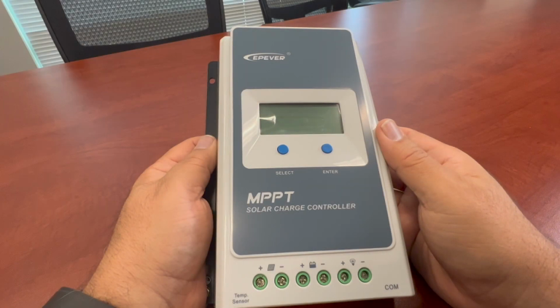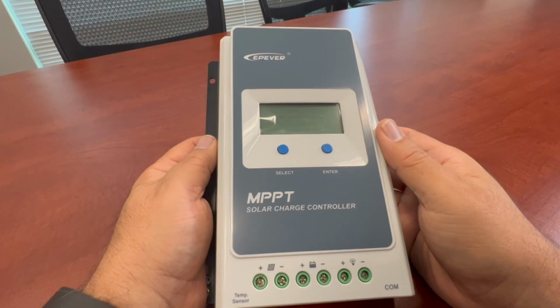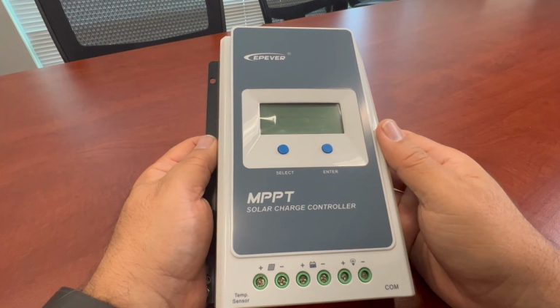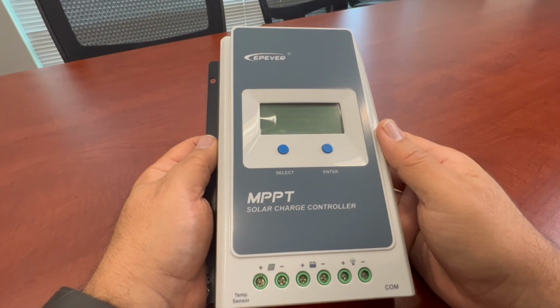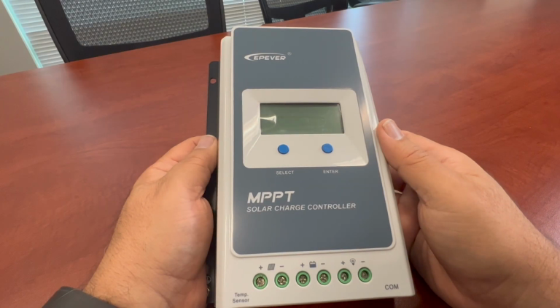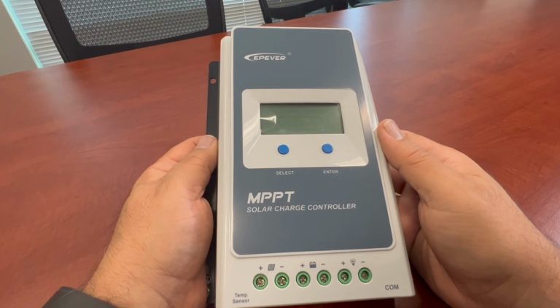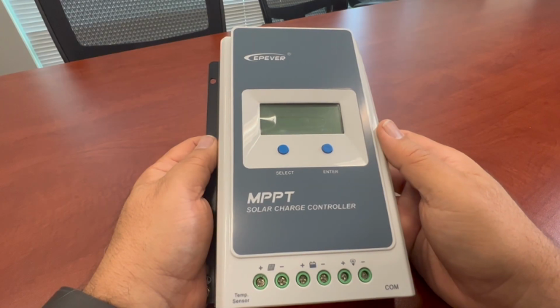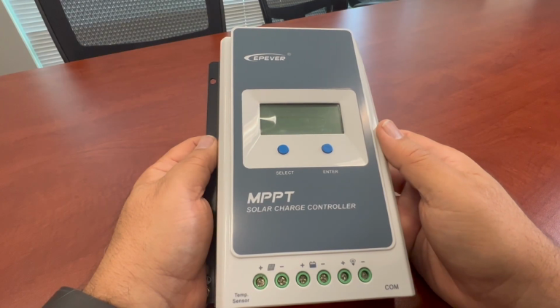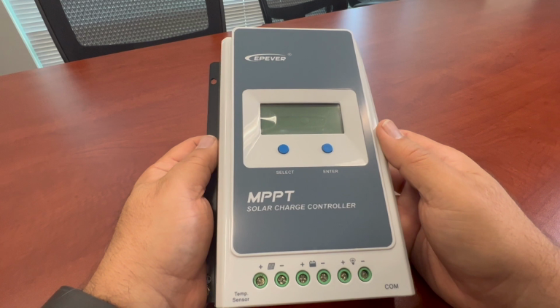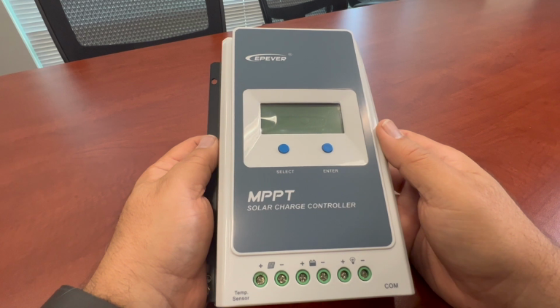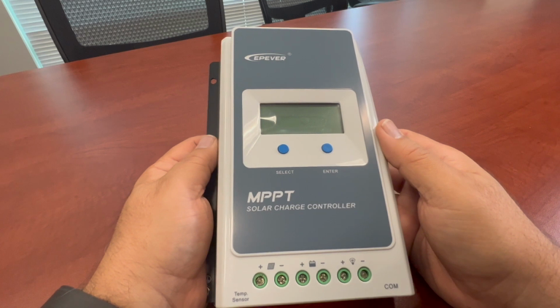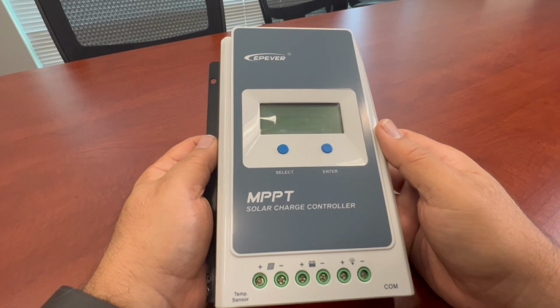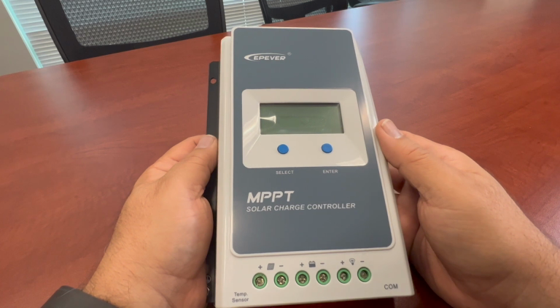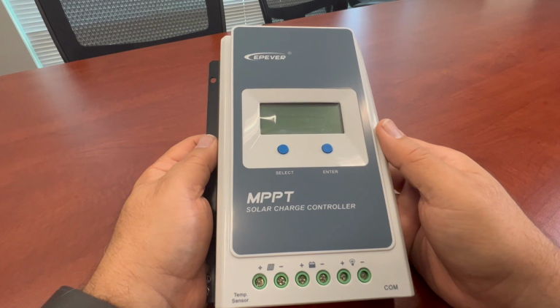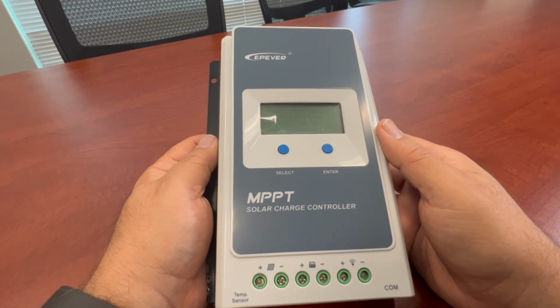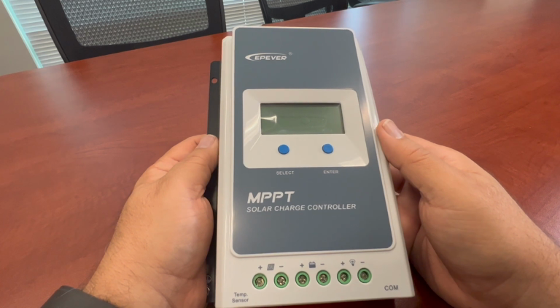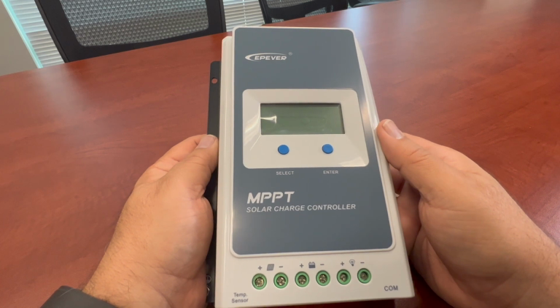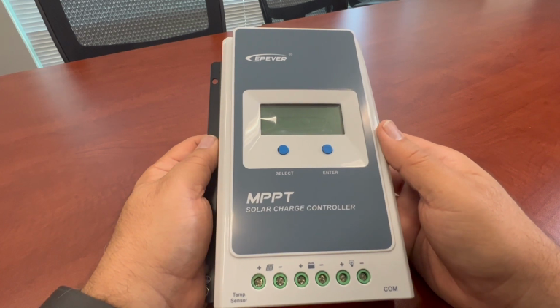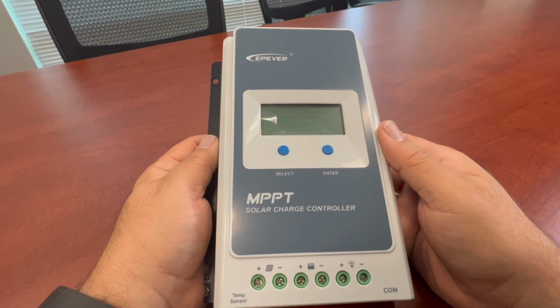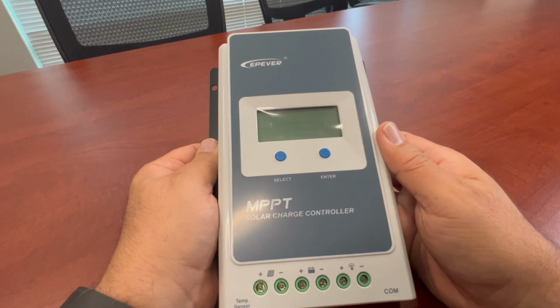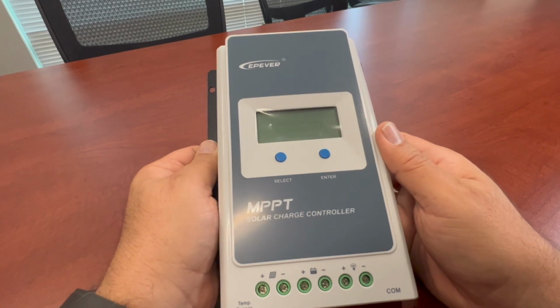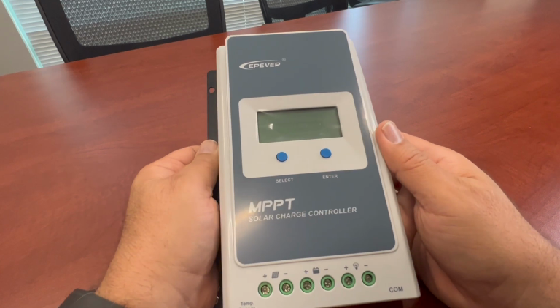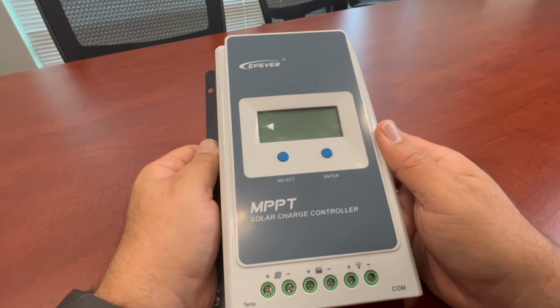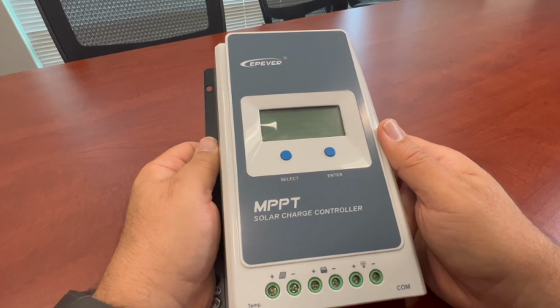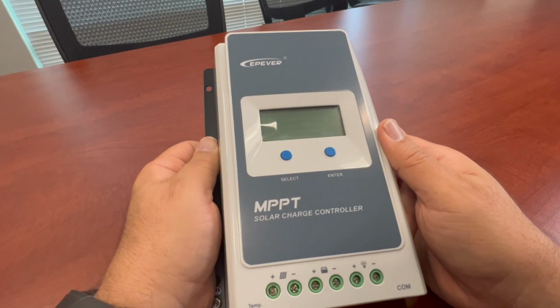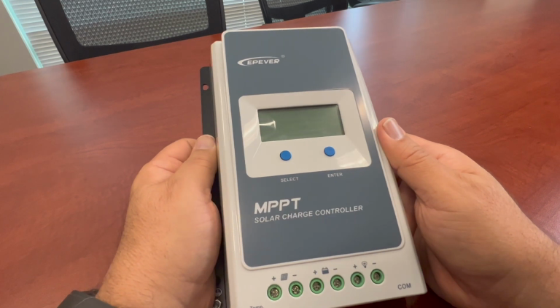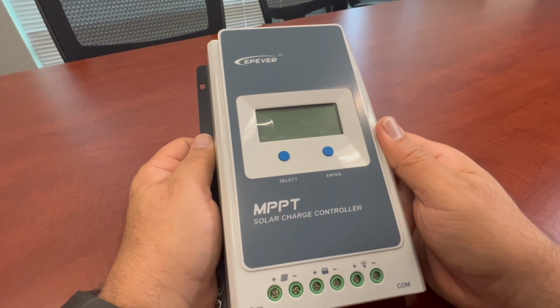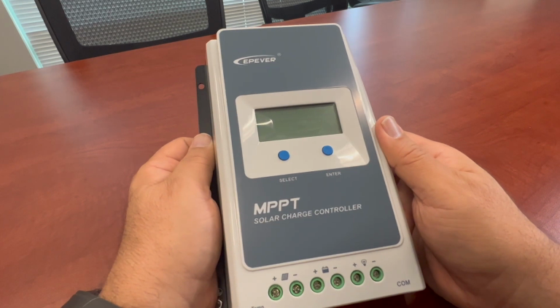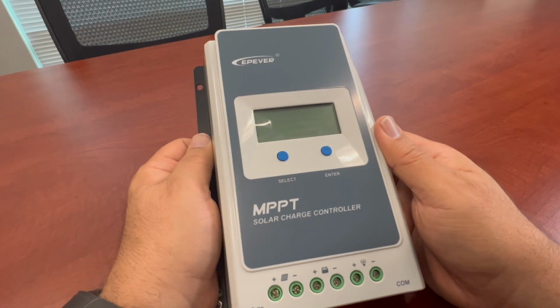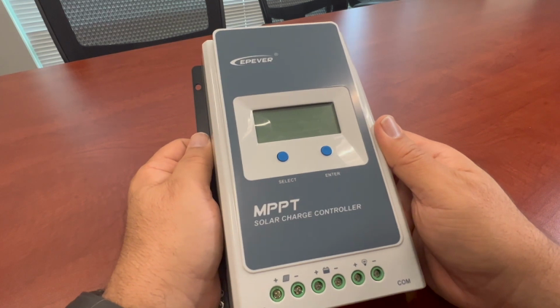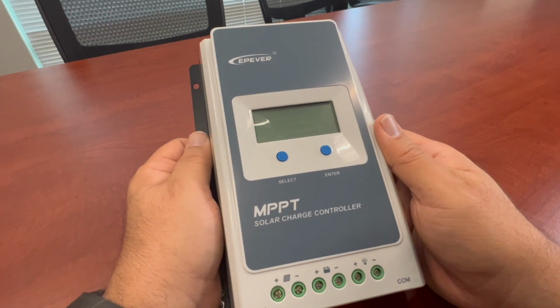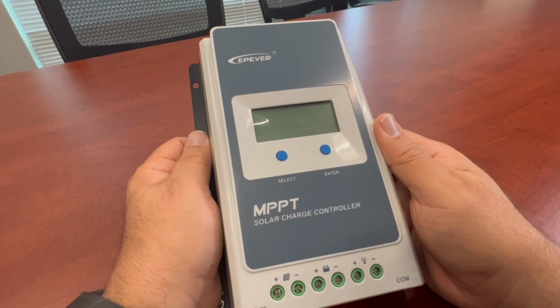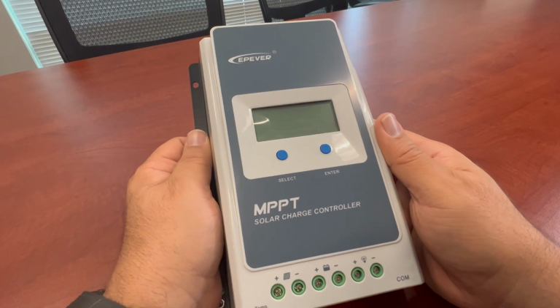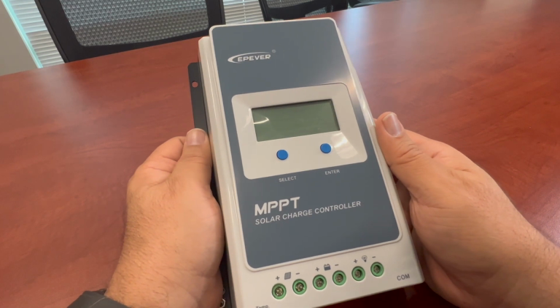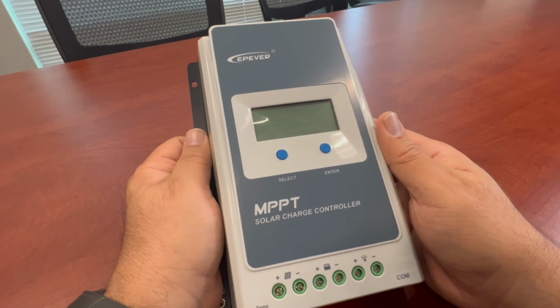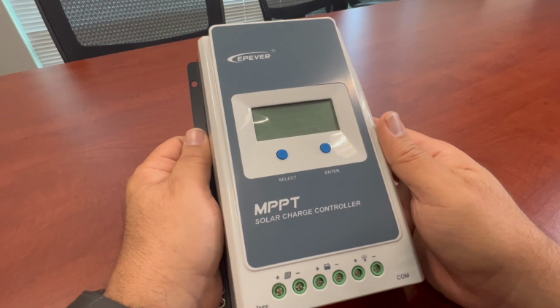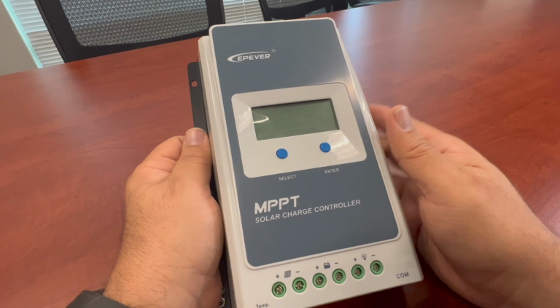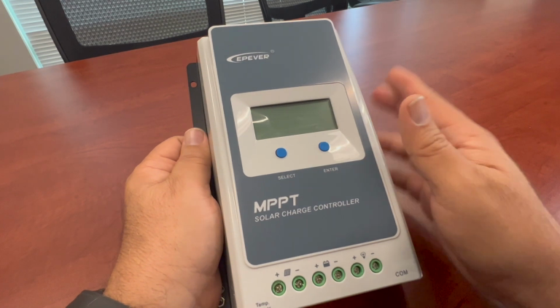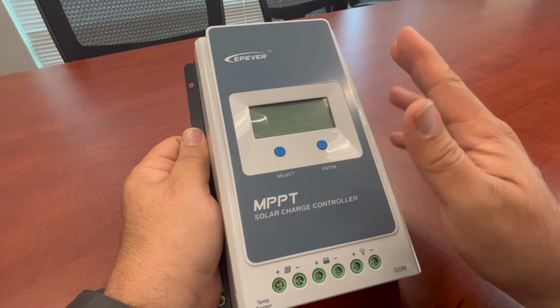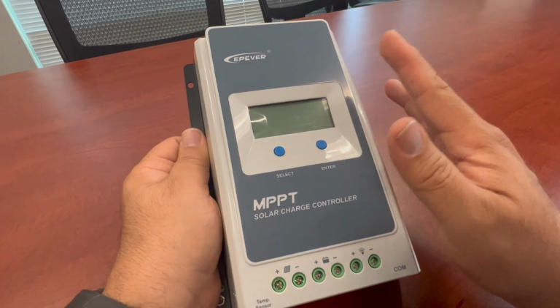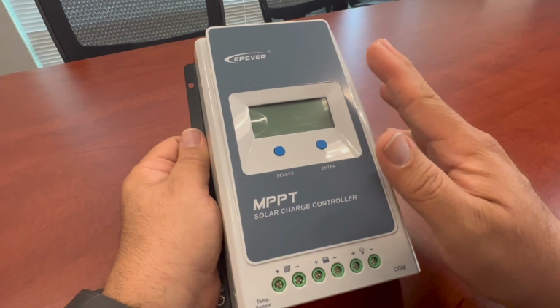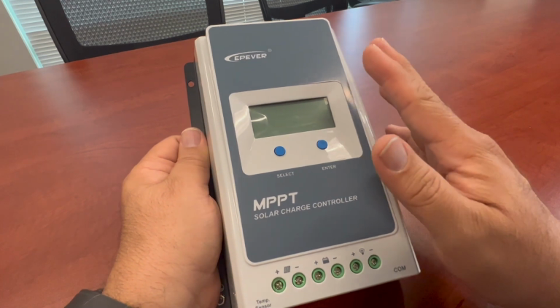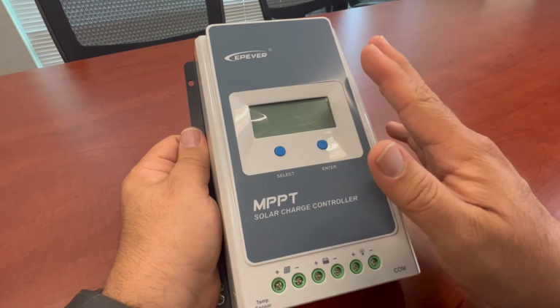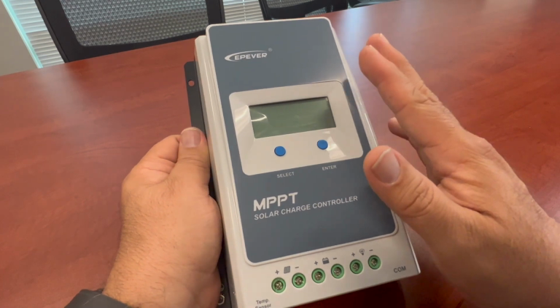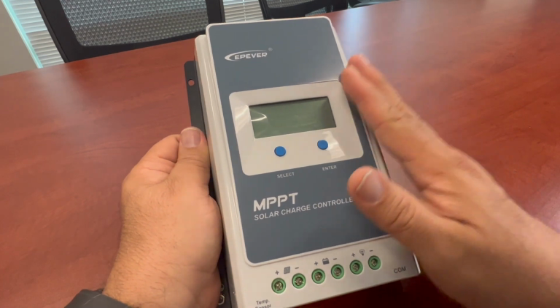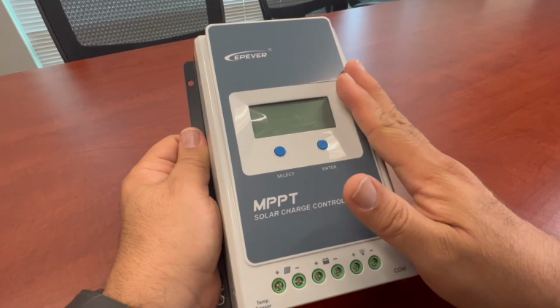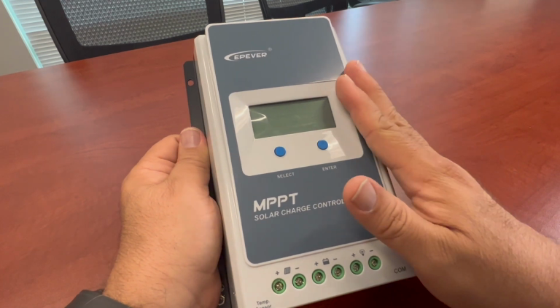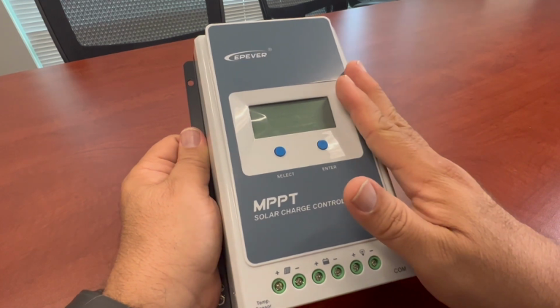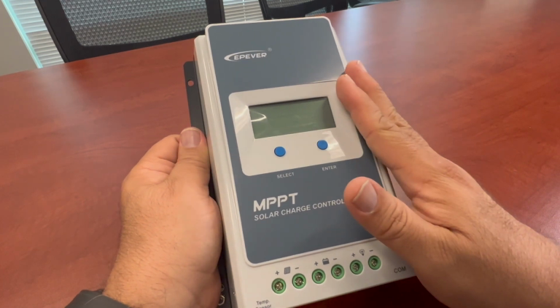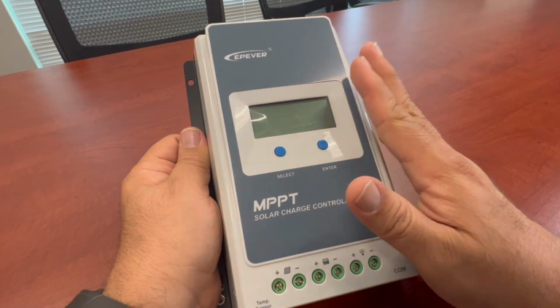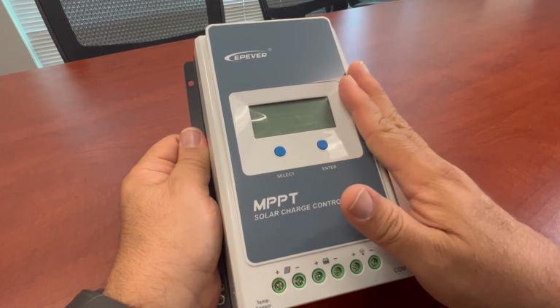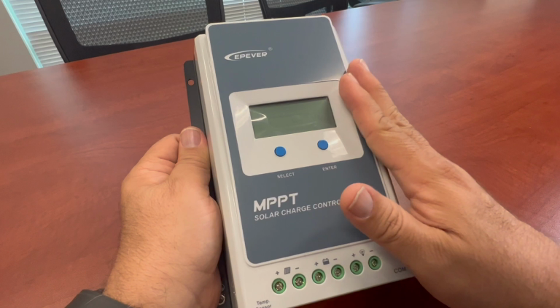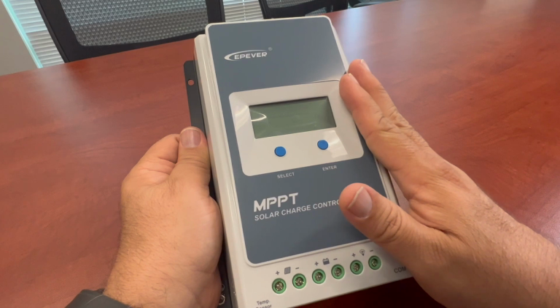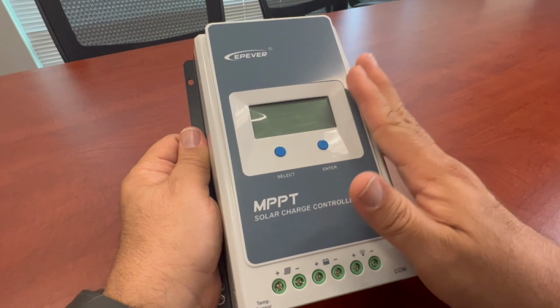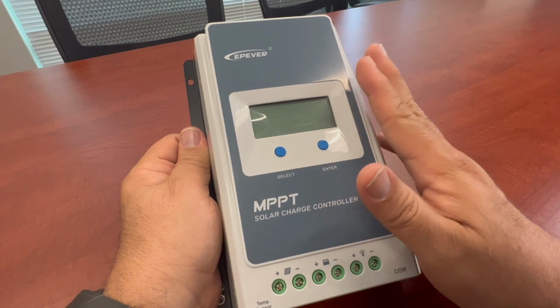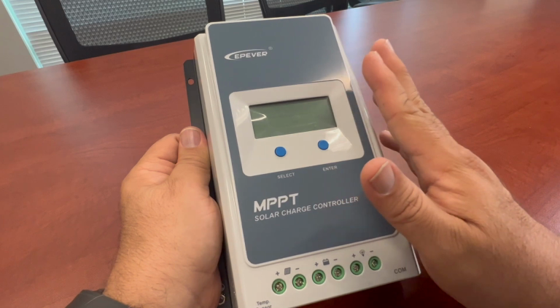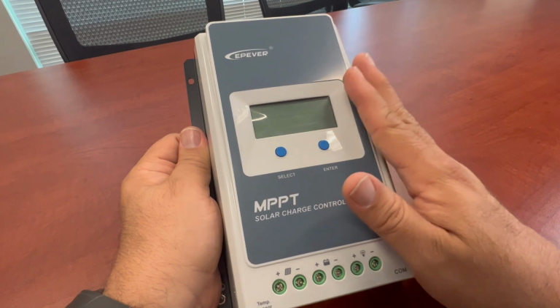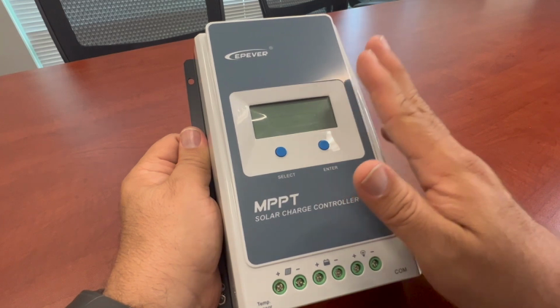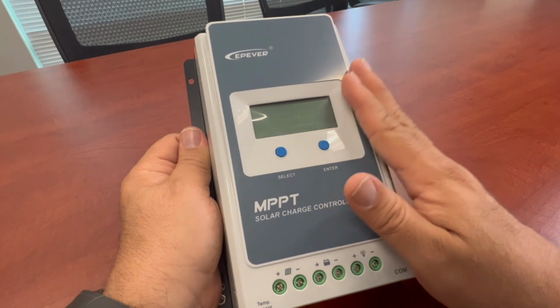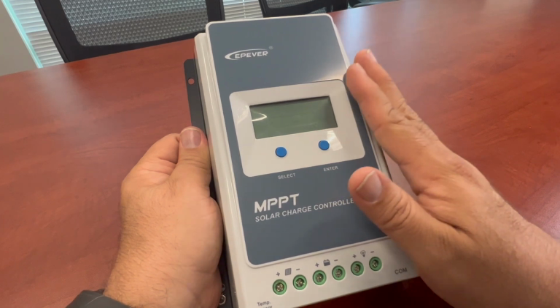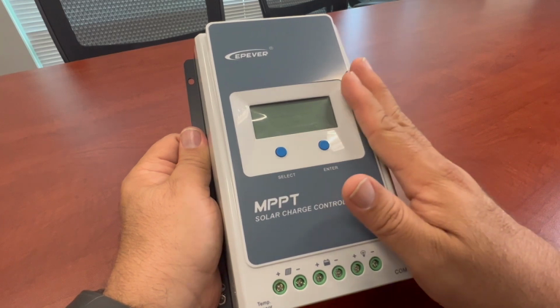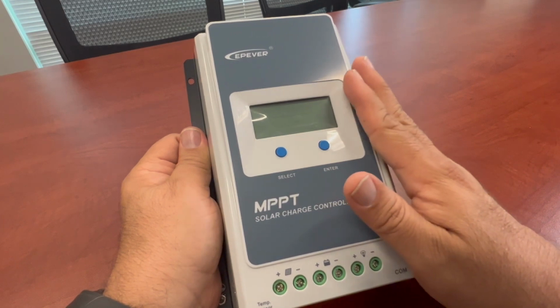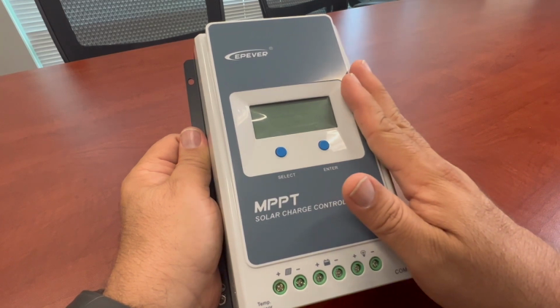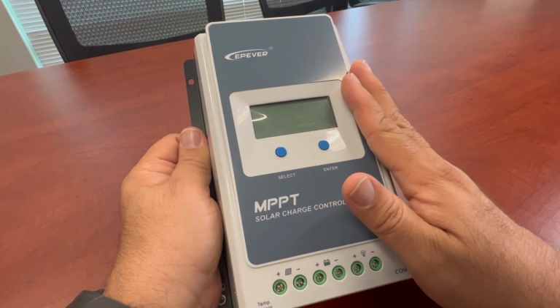Hello, this is David. I'm with Santan Solar. Today we're going to be talking a little bit about our EPEVER MPPT Solar Charge Controllers.